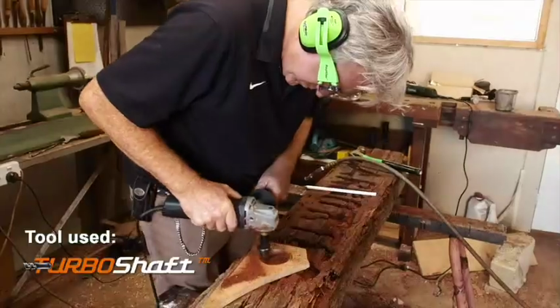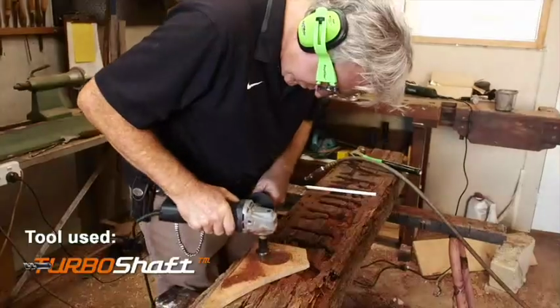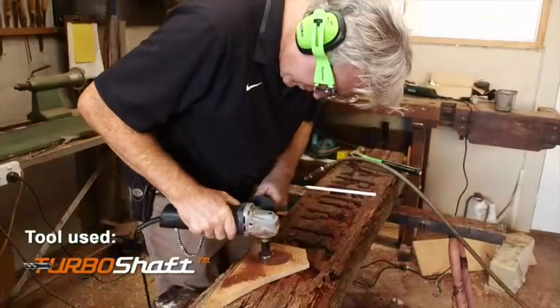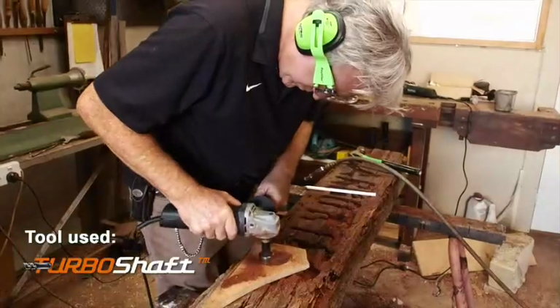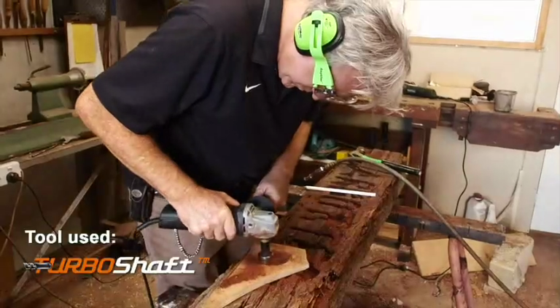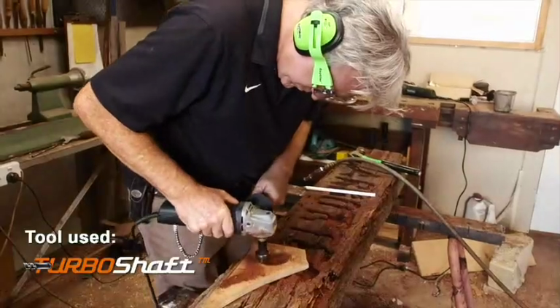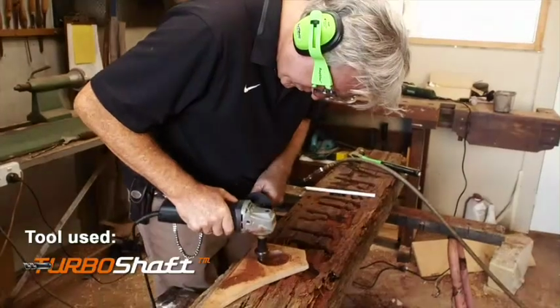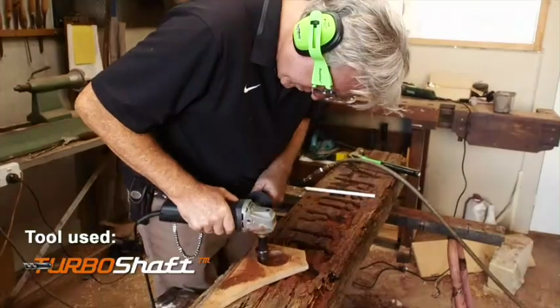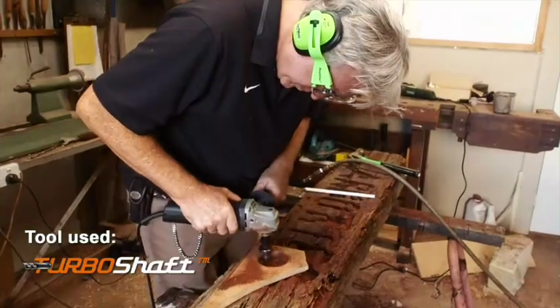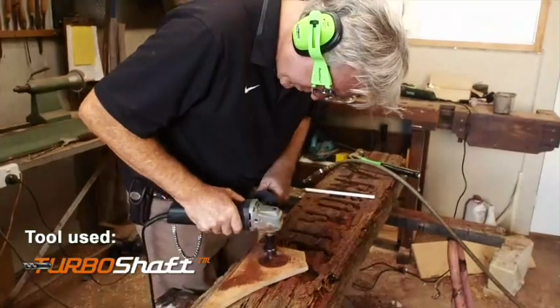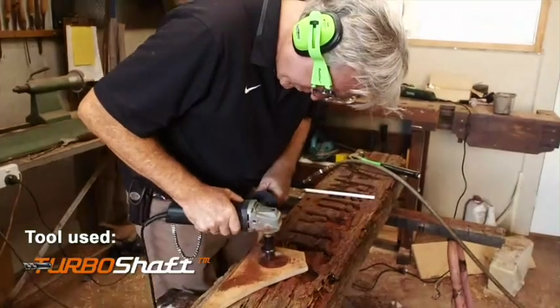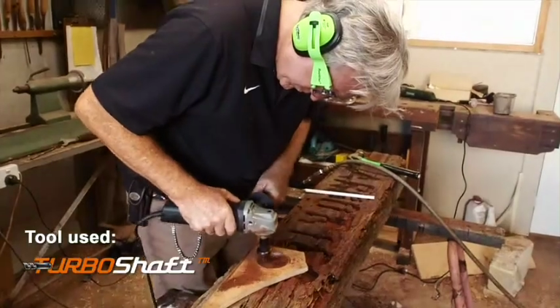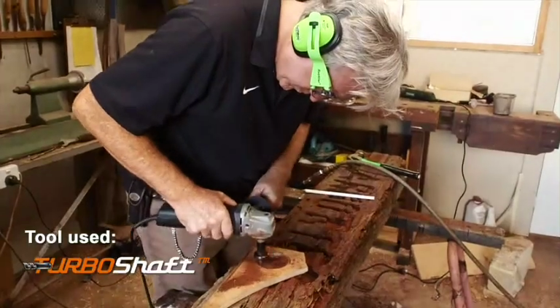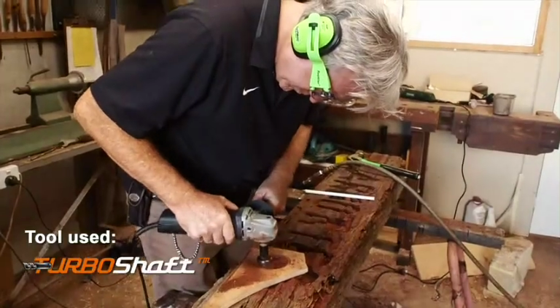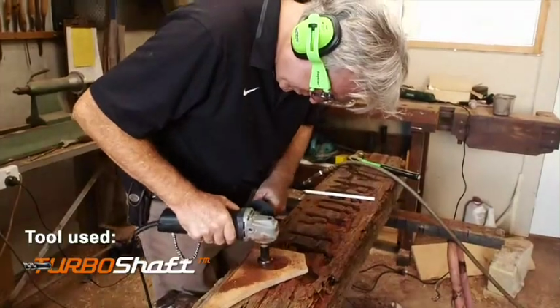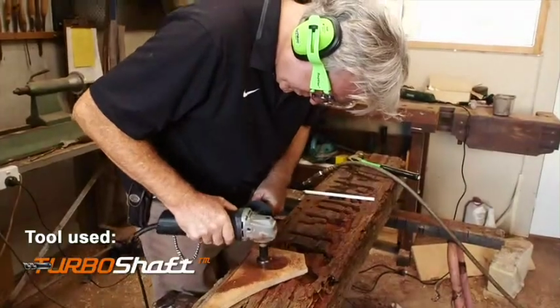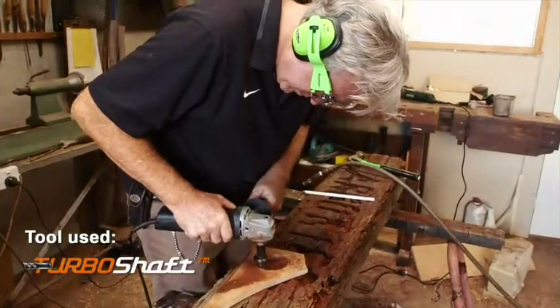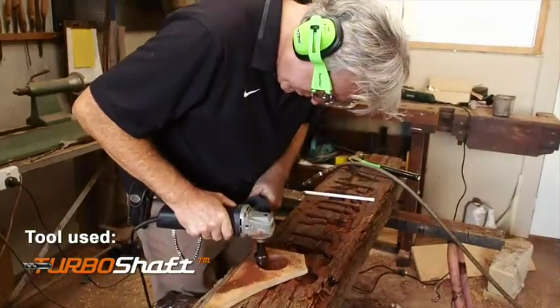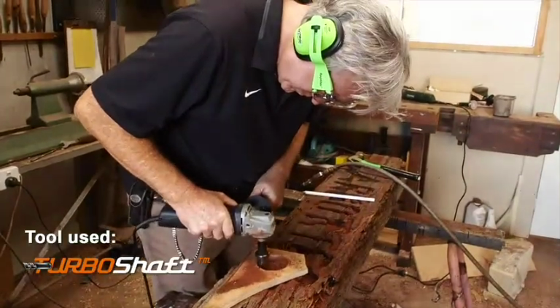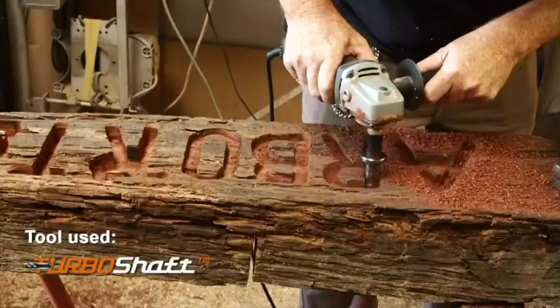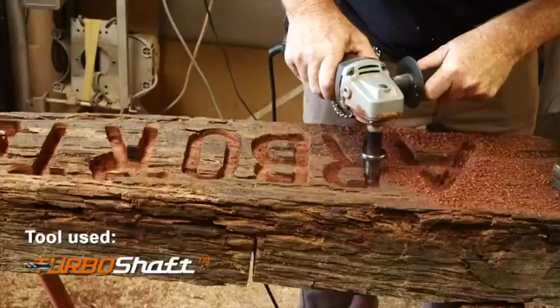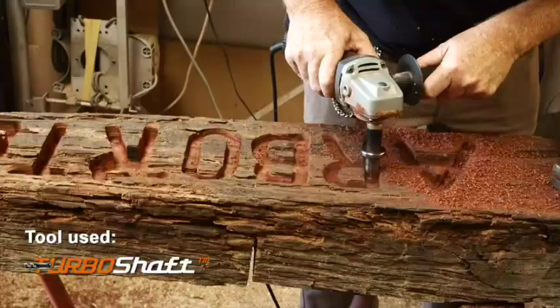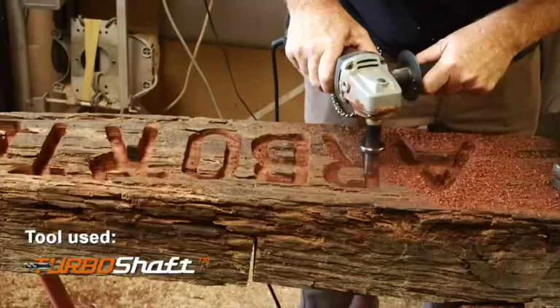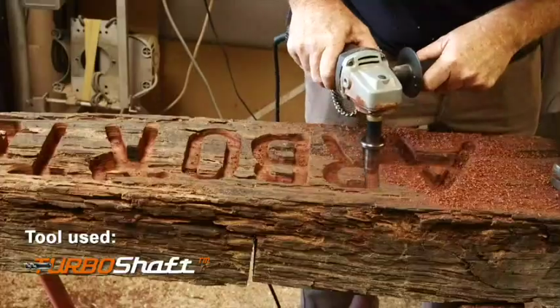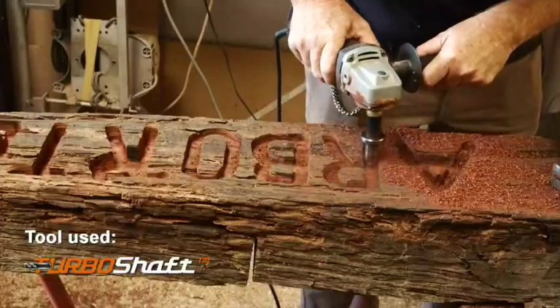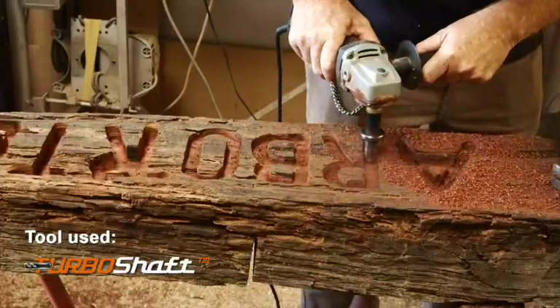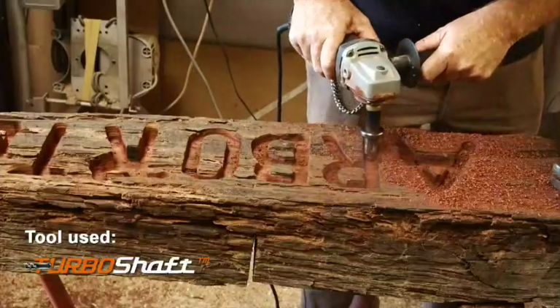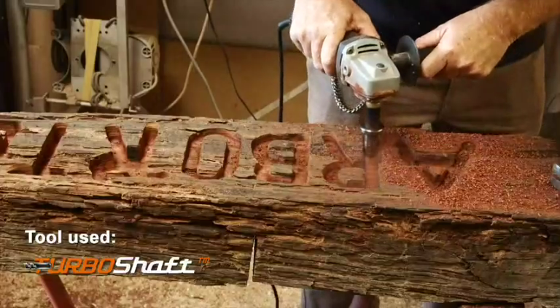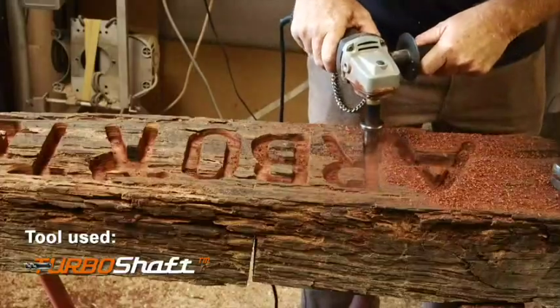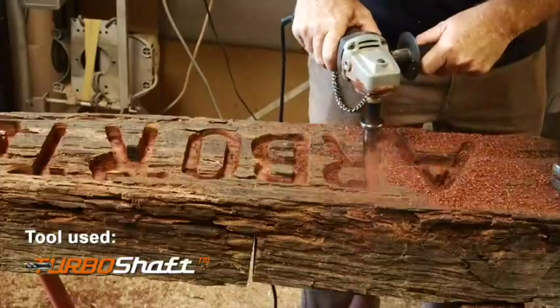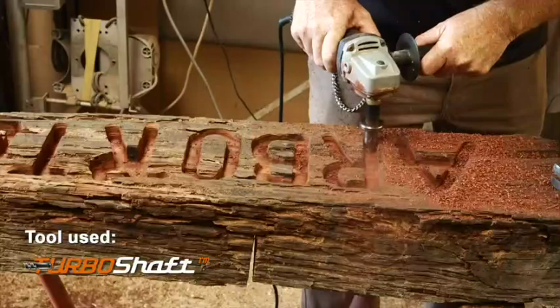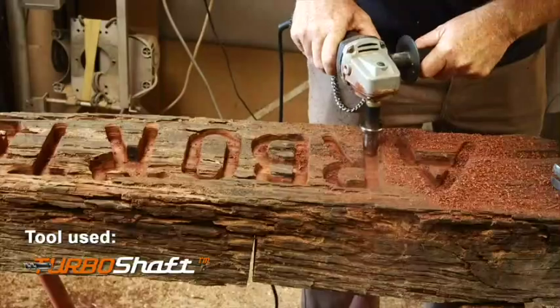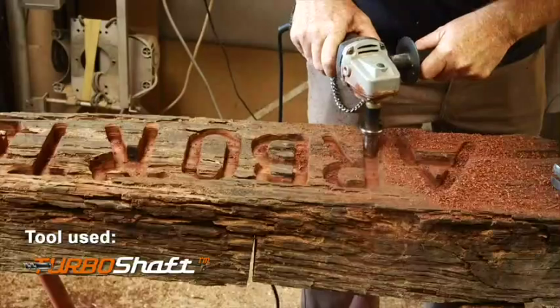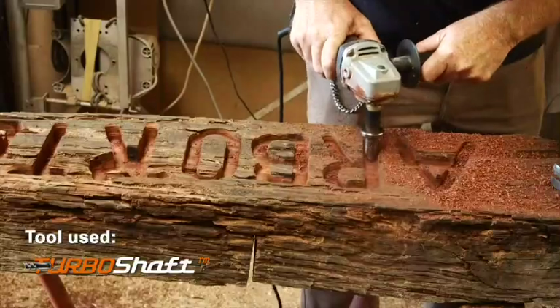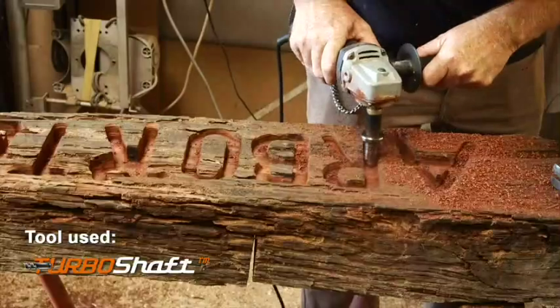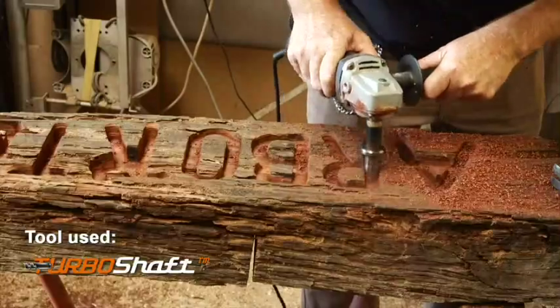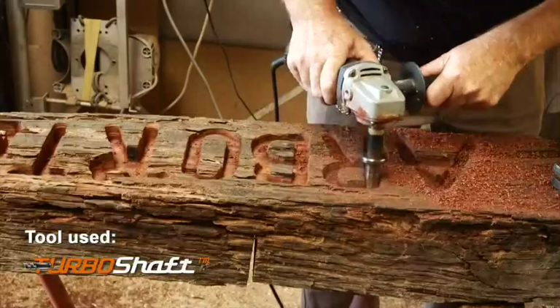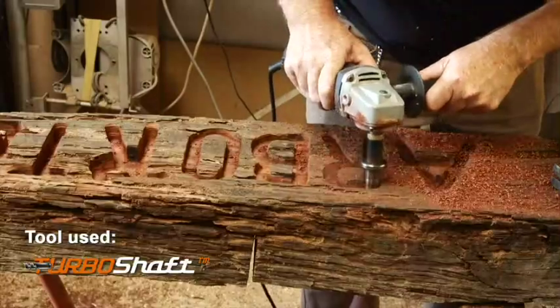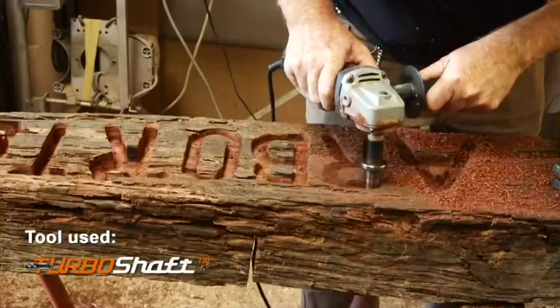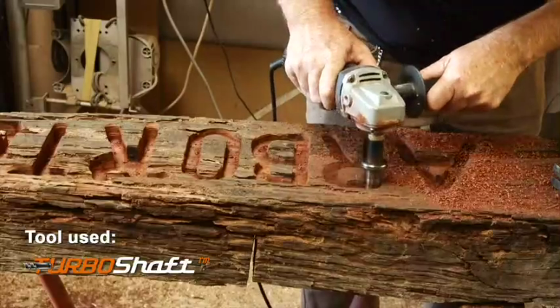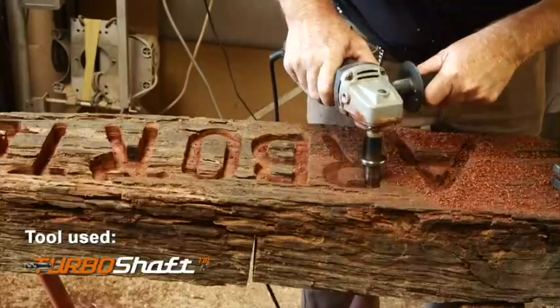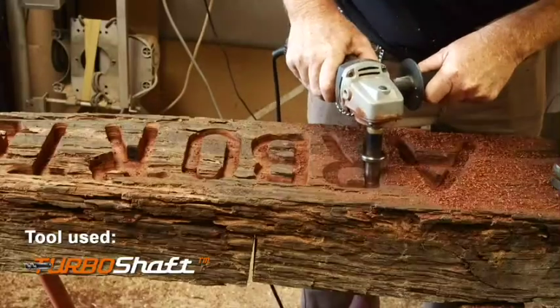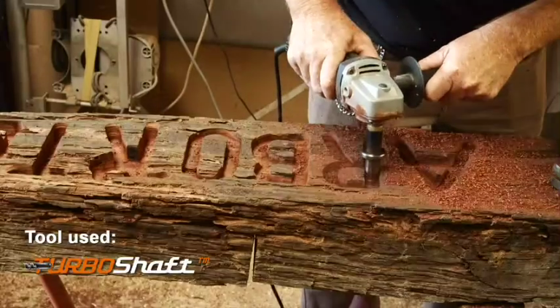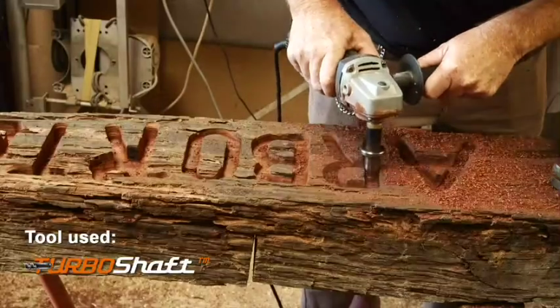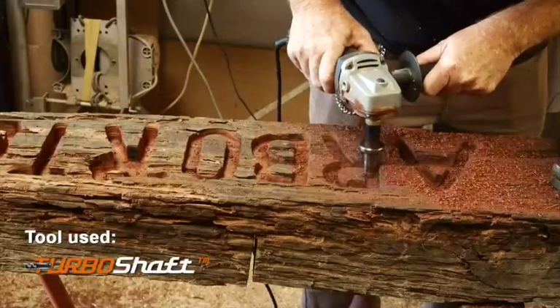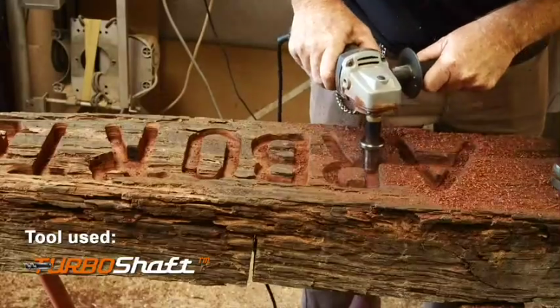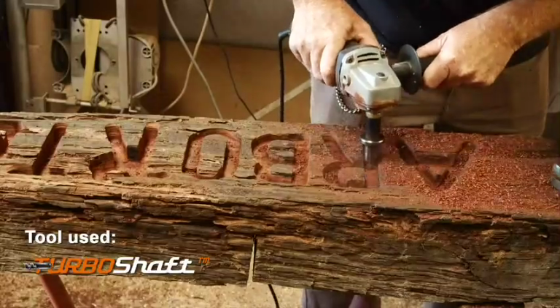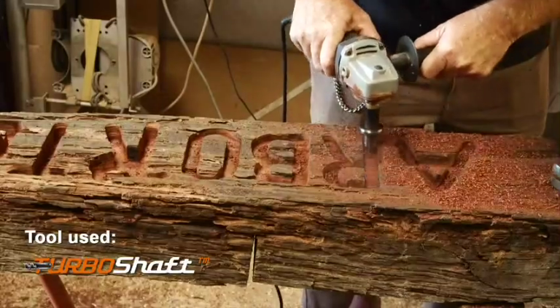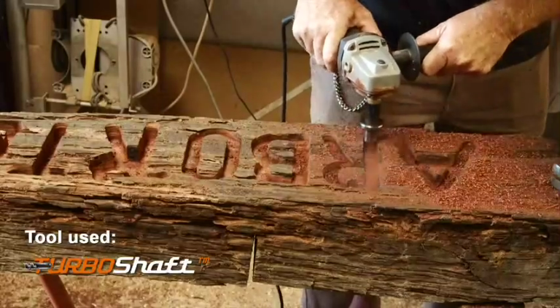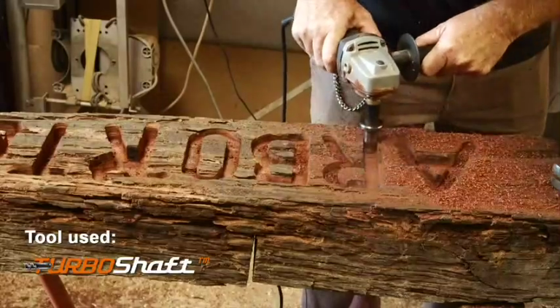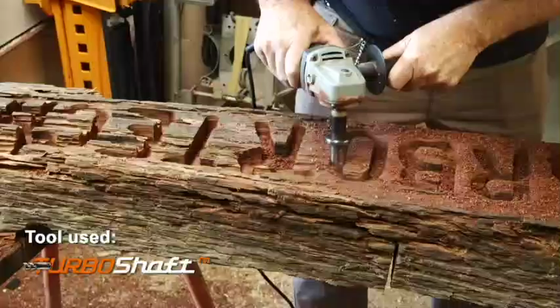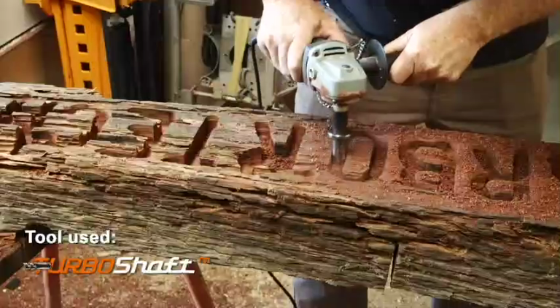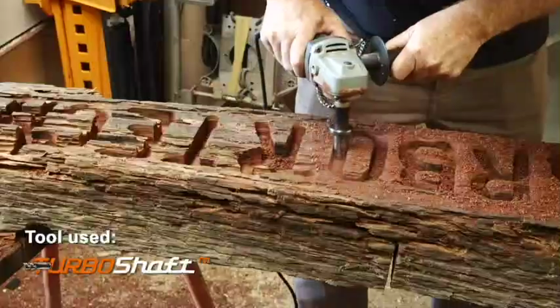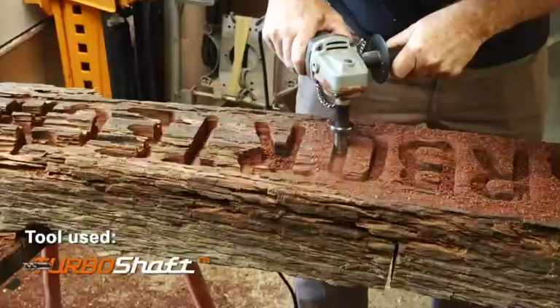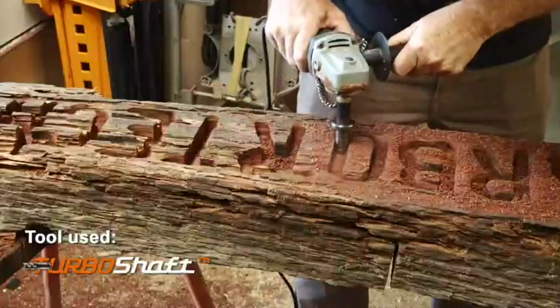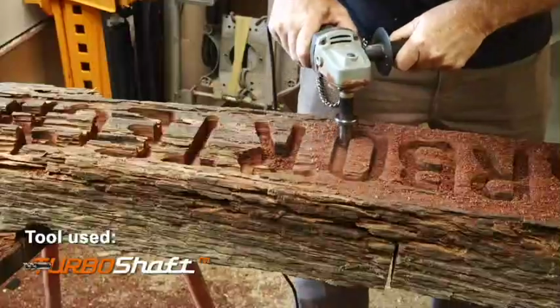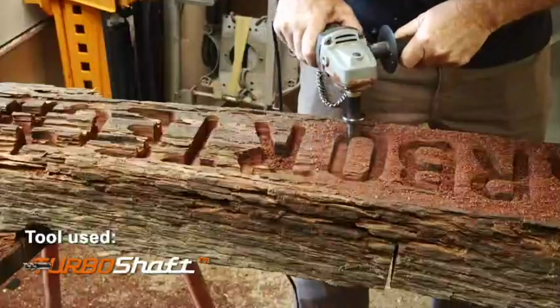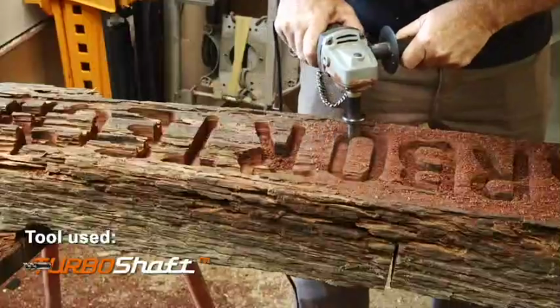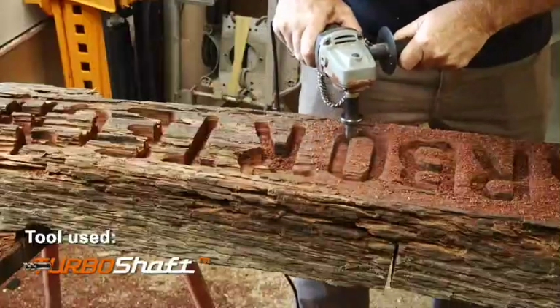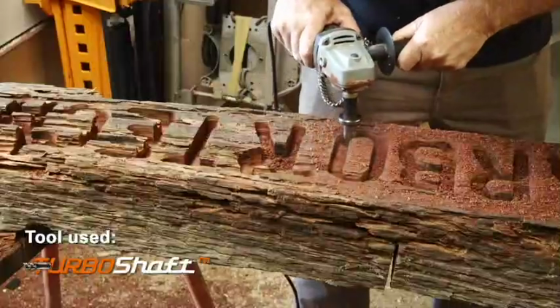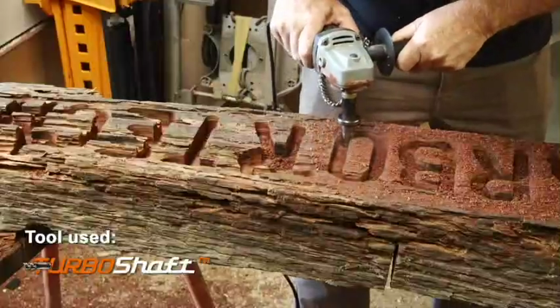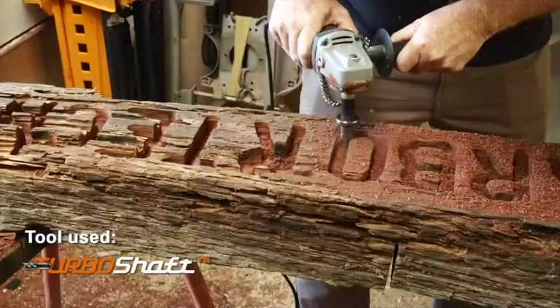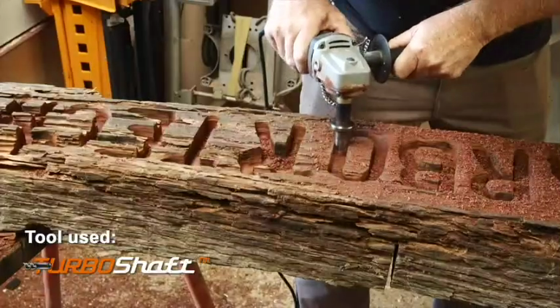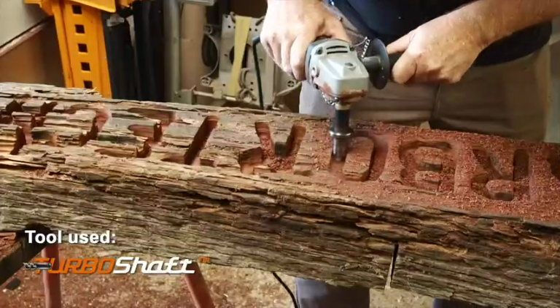You can always go back over the letters if you want to make them deeper. Once you've started the cut to a certain depth, you no longer need the templates.